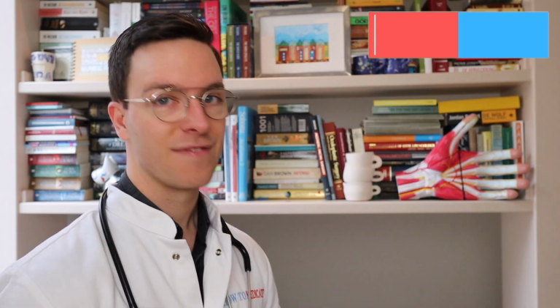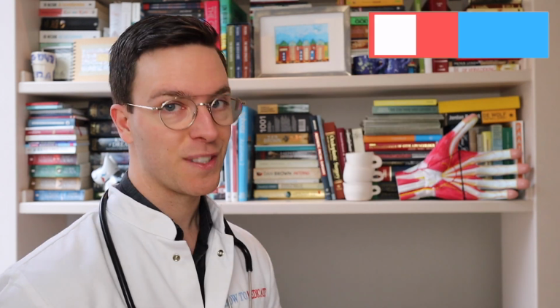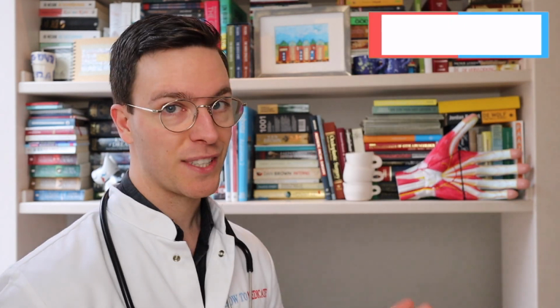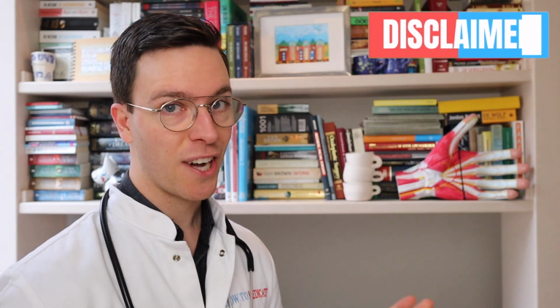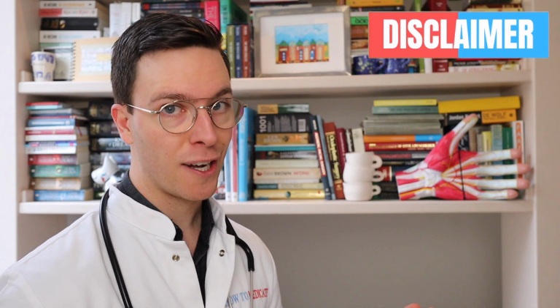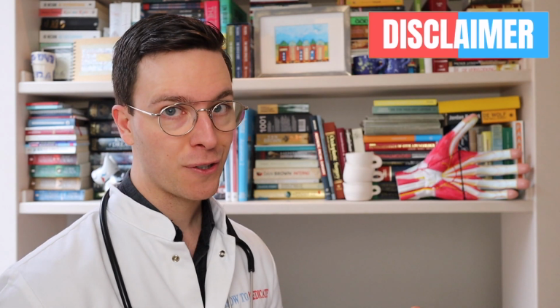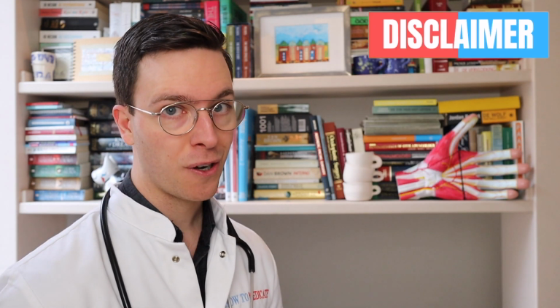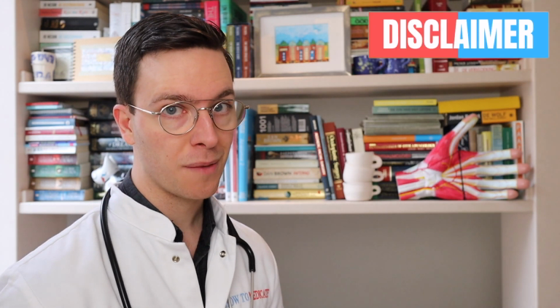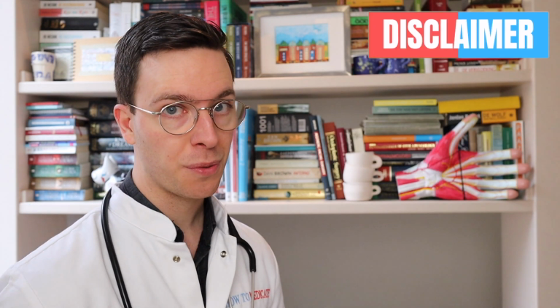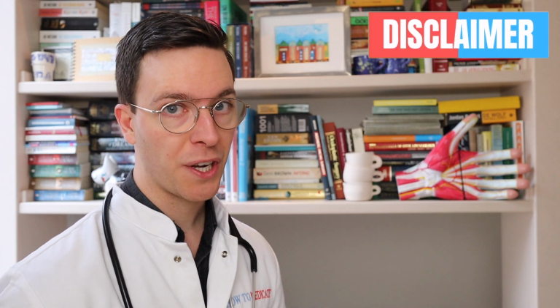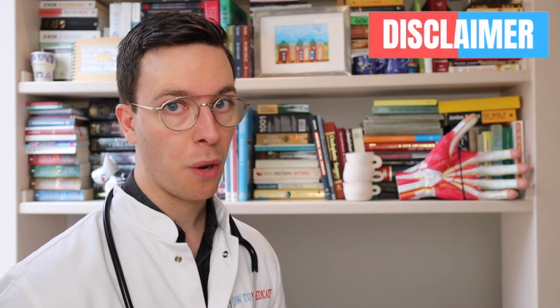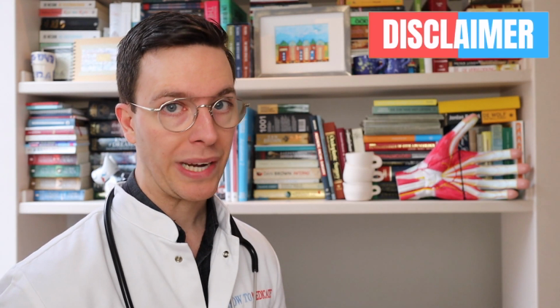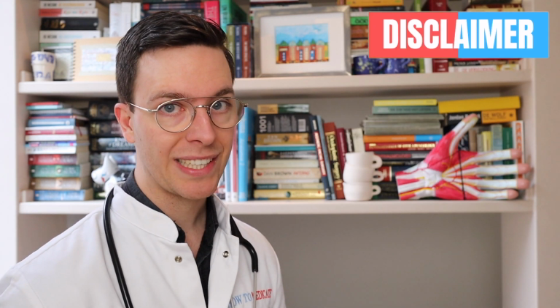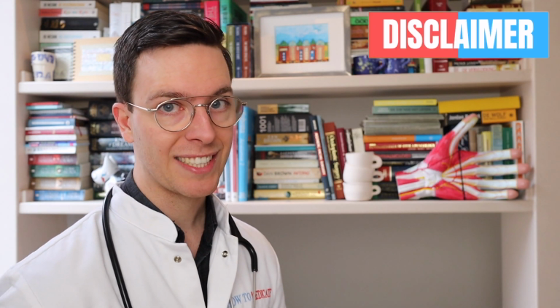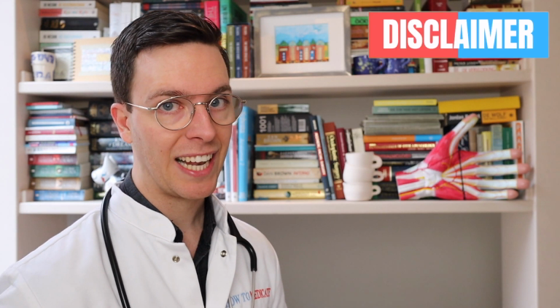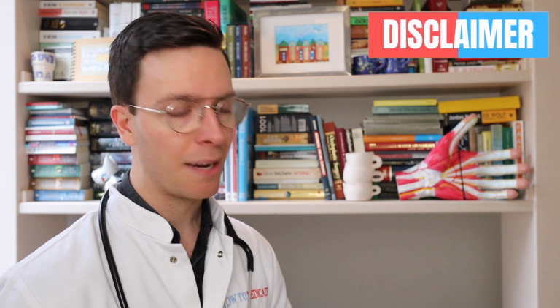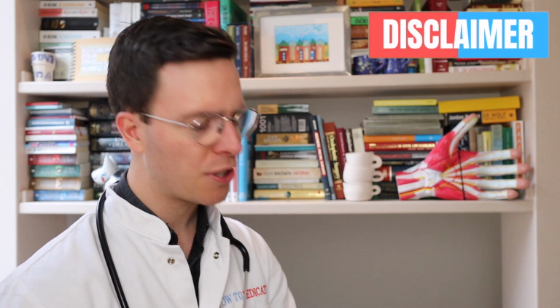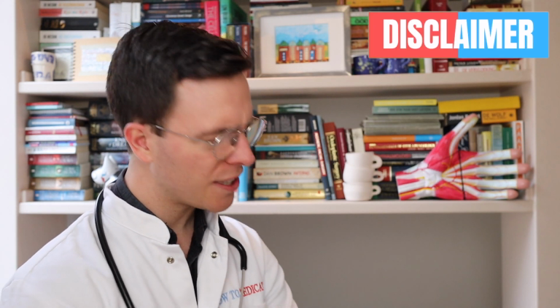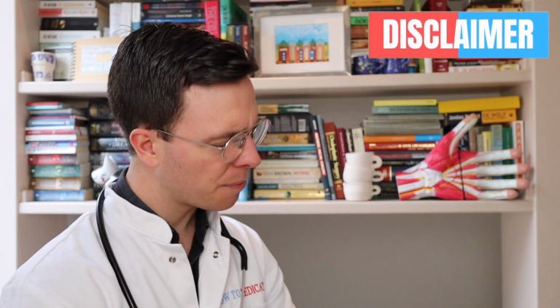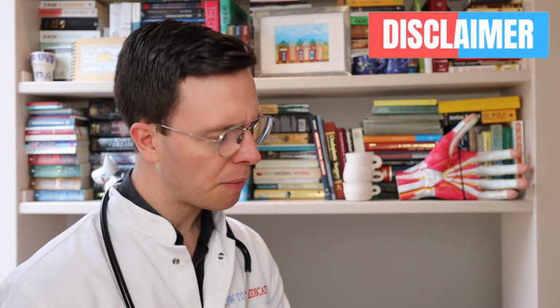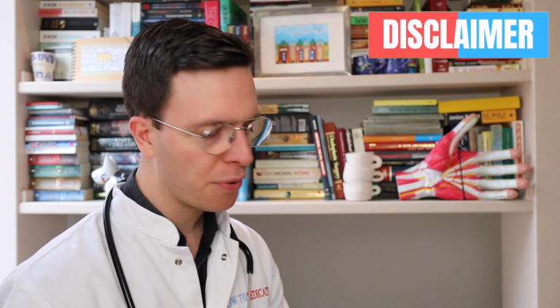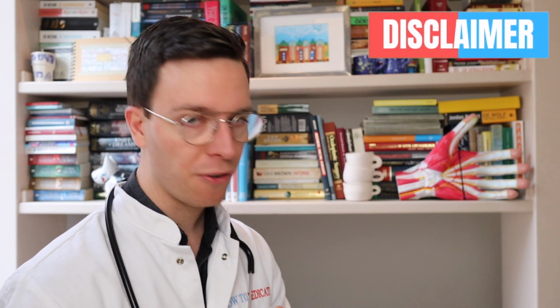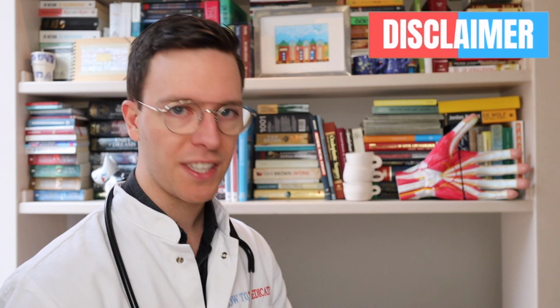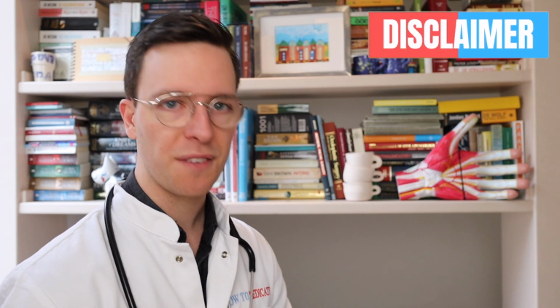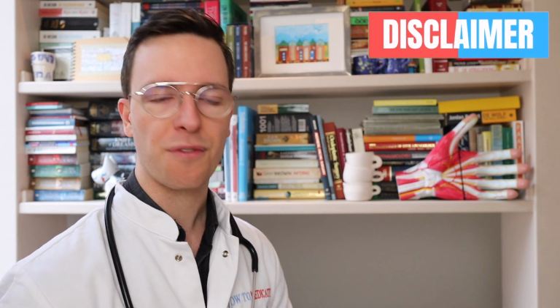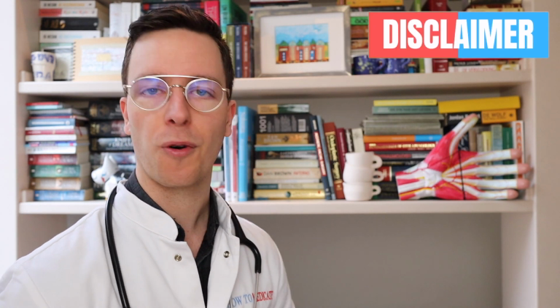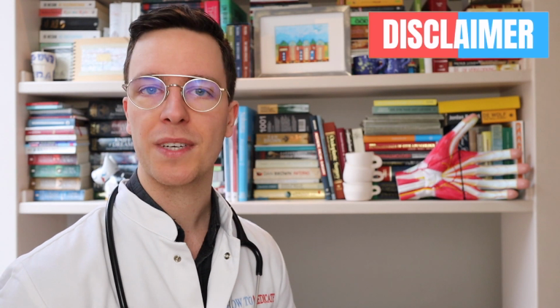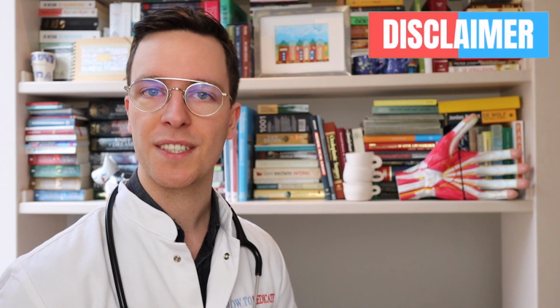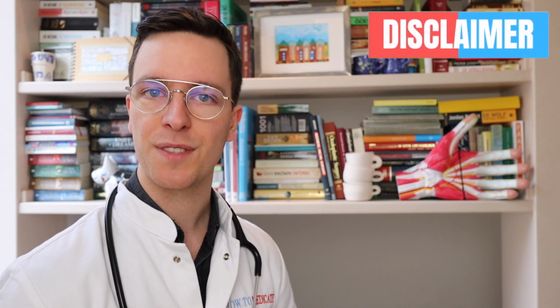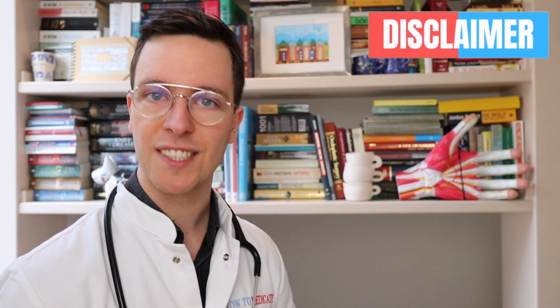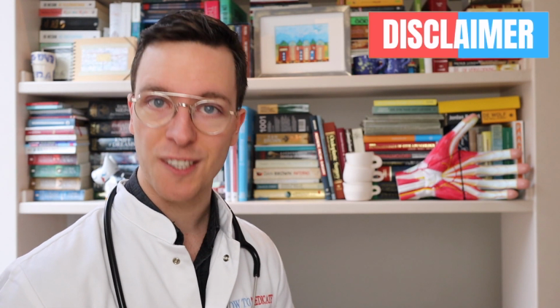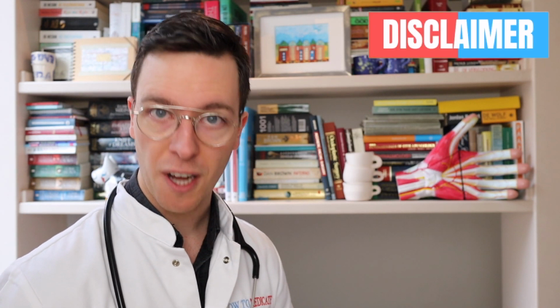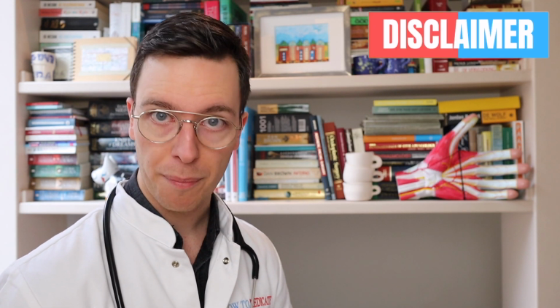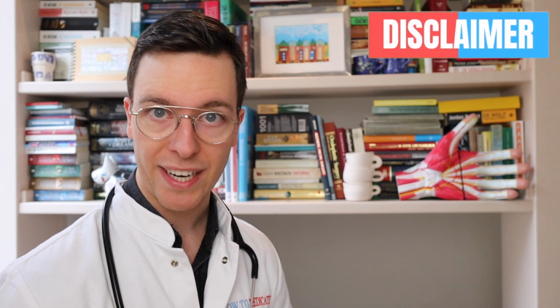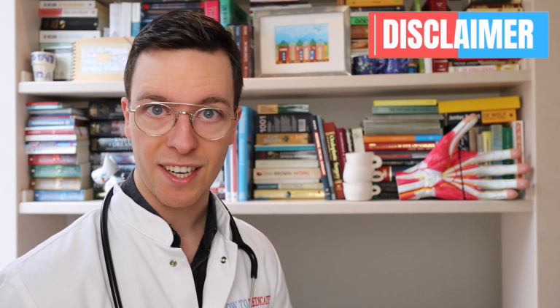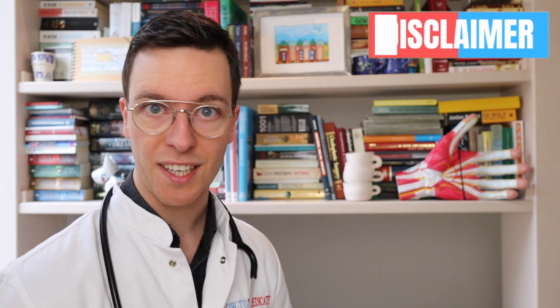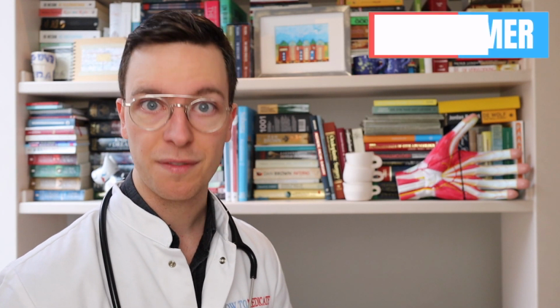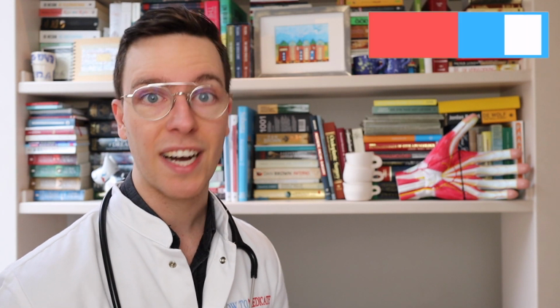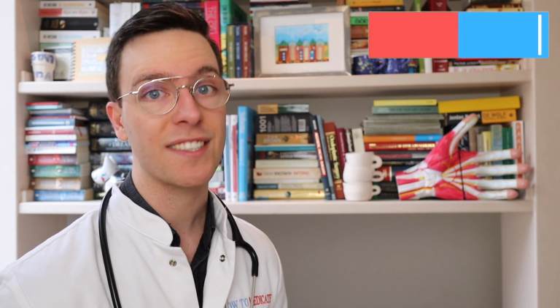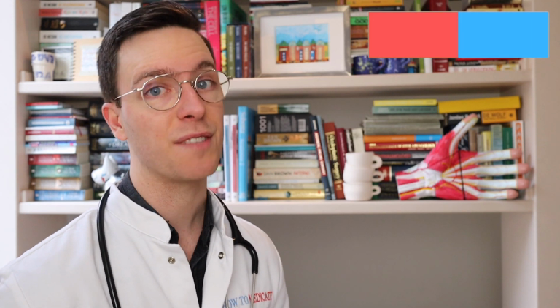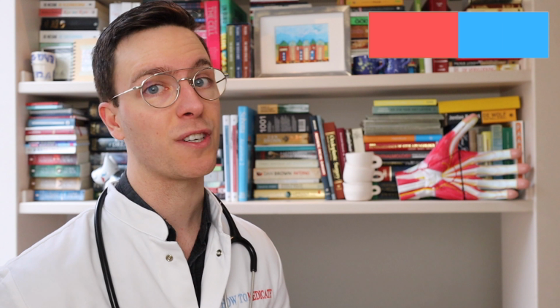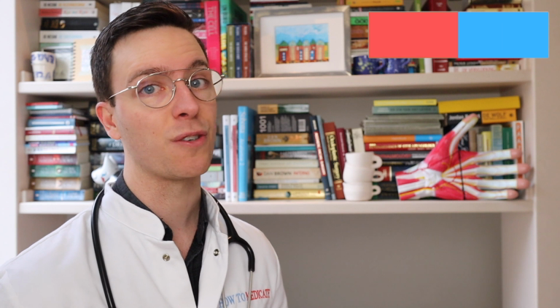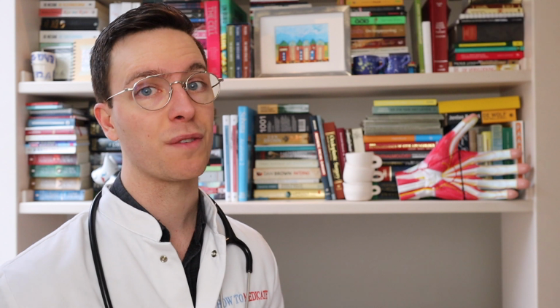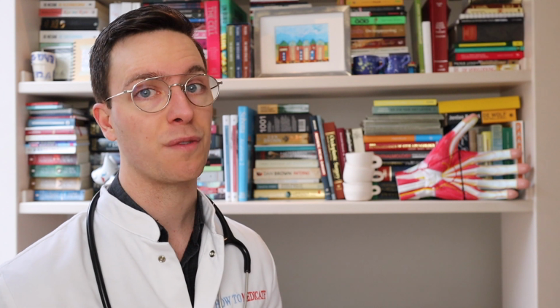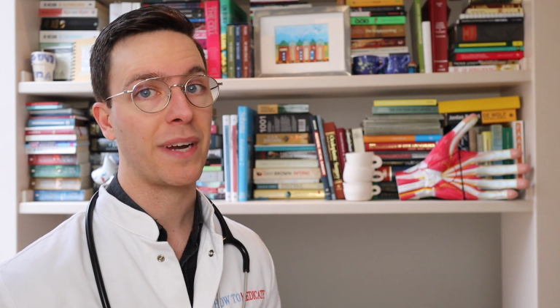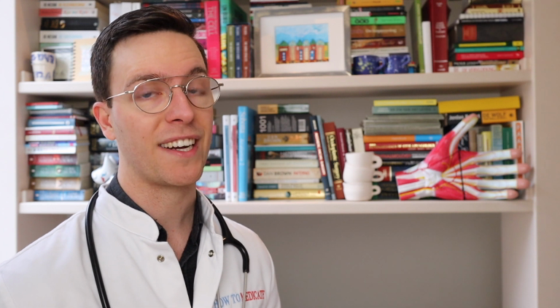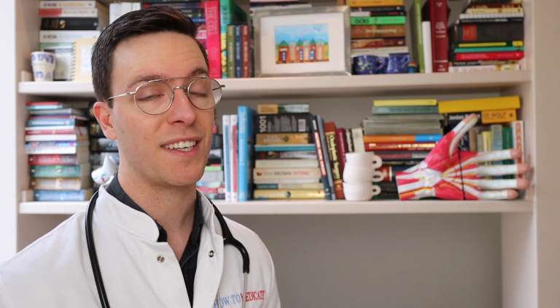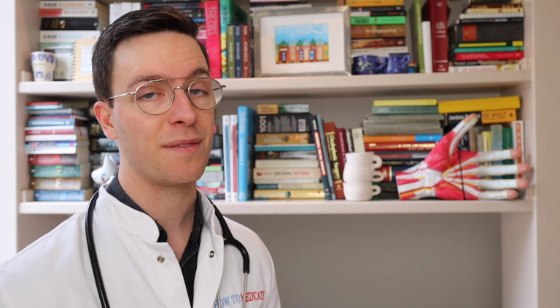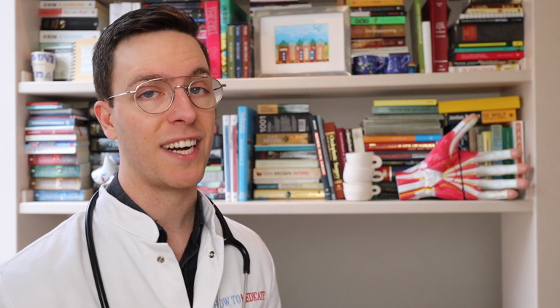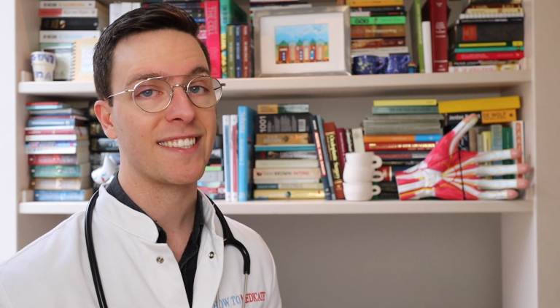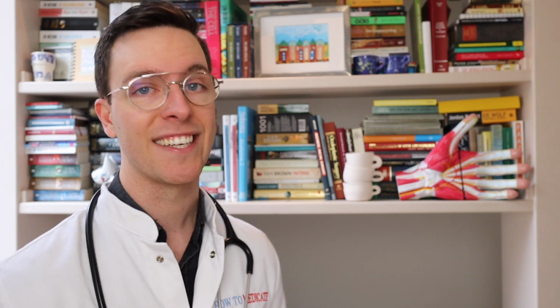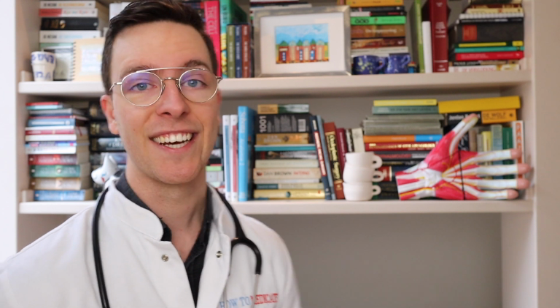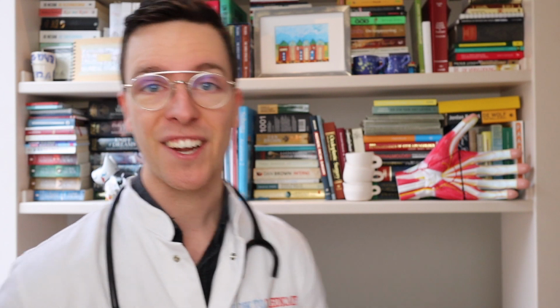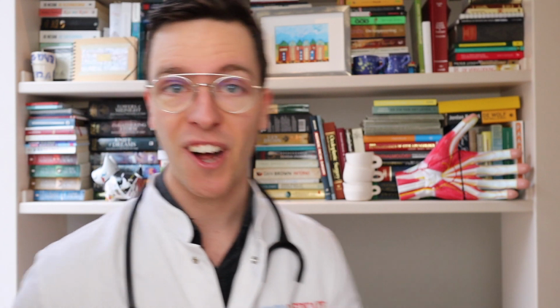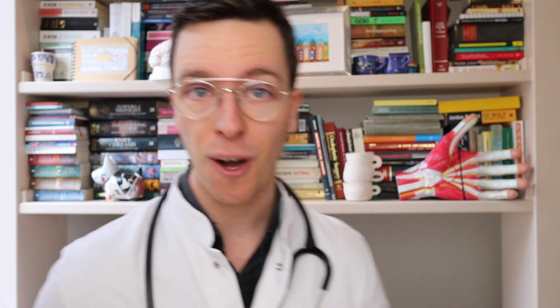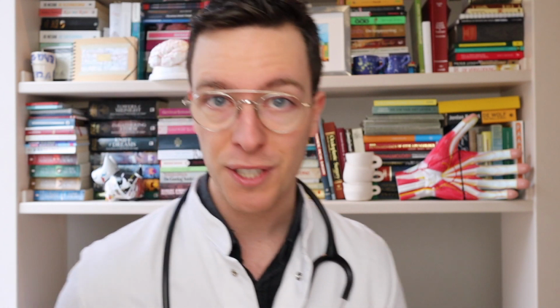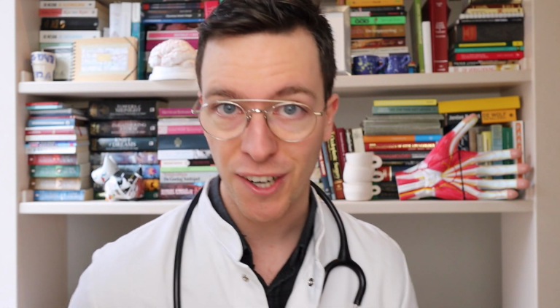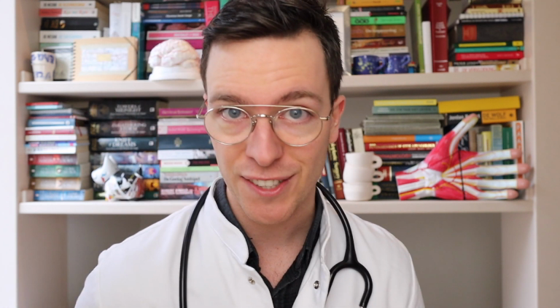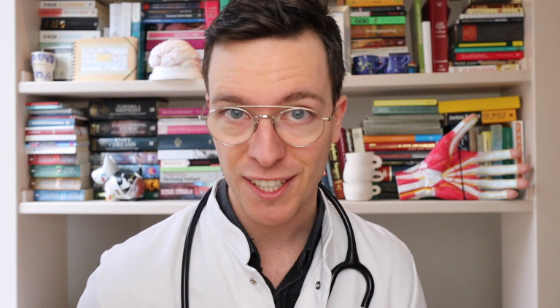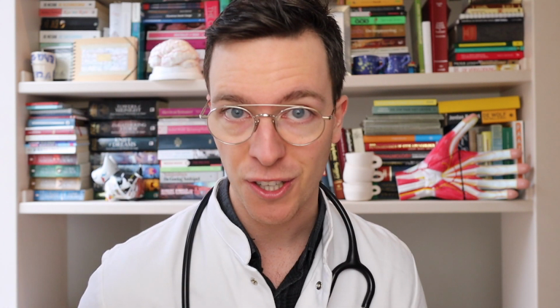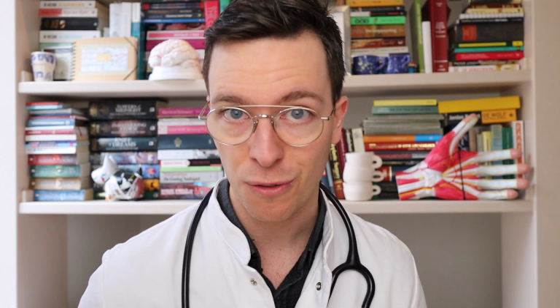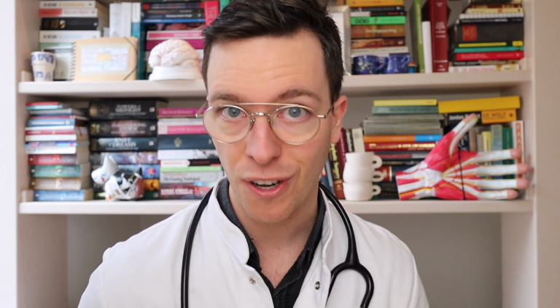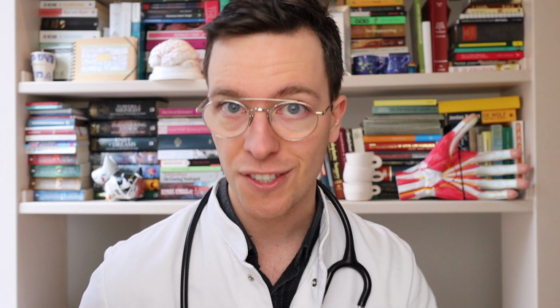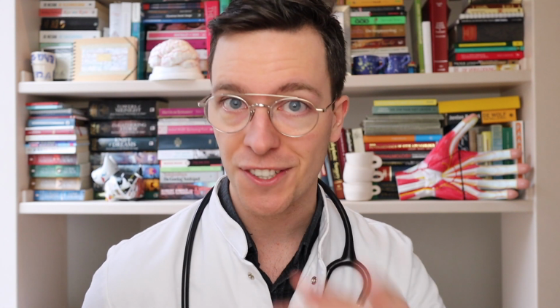This video also comes with a quick disclaimer. It's meant purely informative. This is not medical advice, and if you're looking for medical advice, always contact your own doctor.